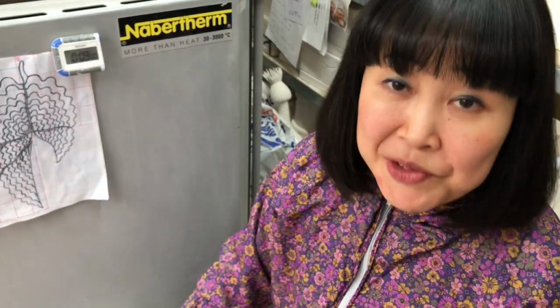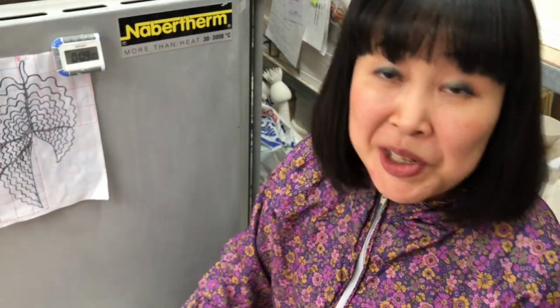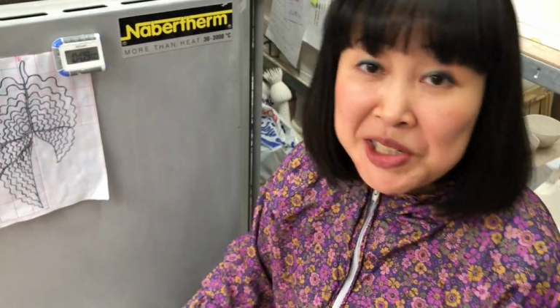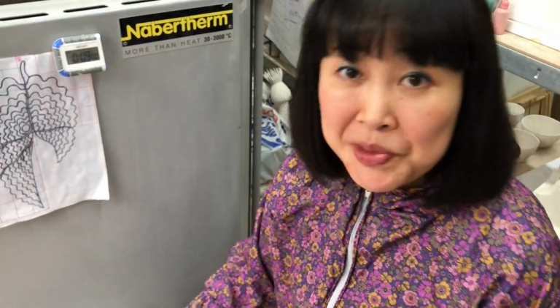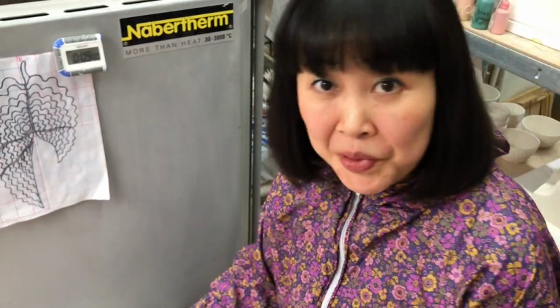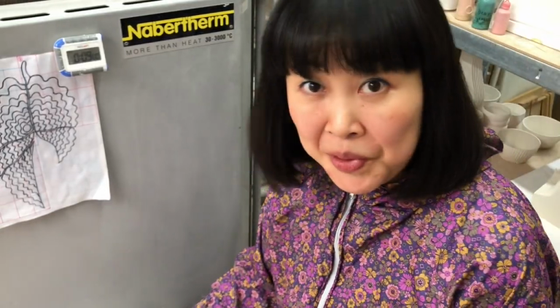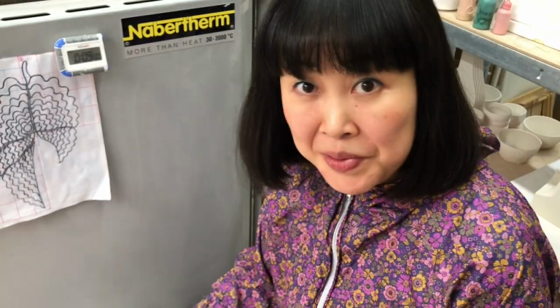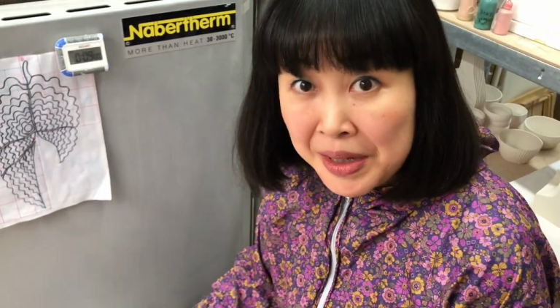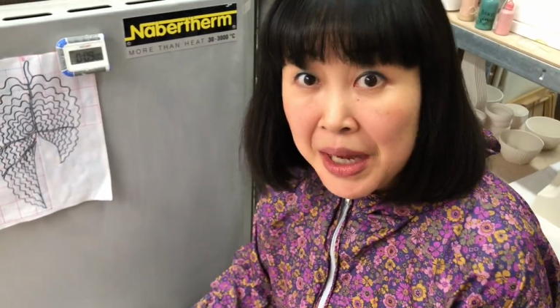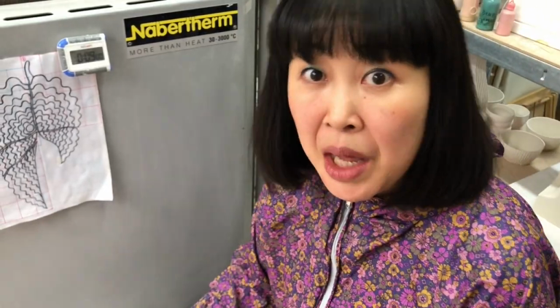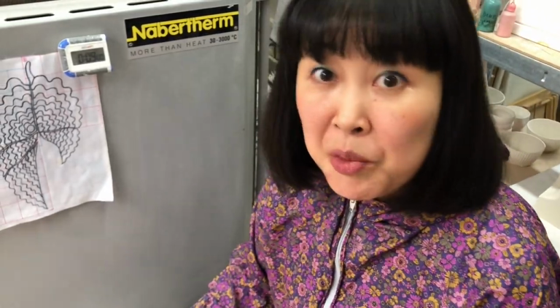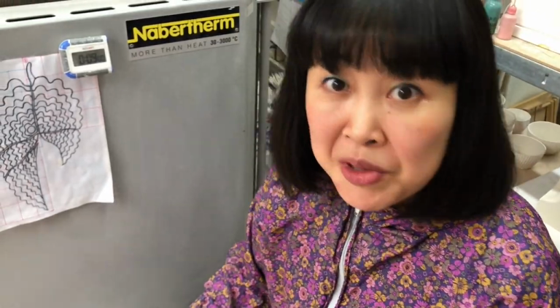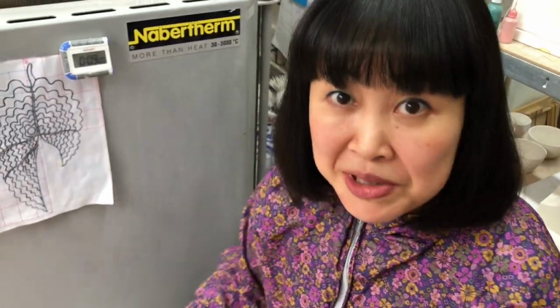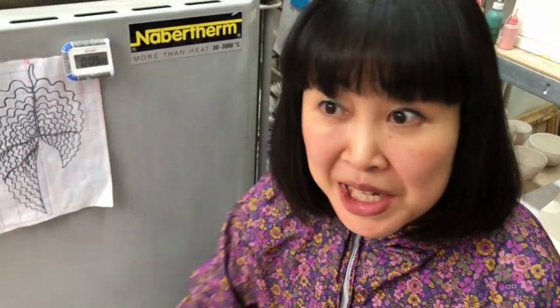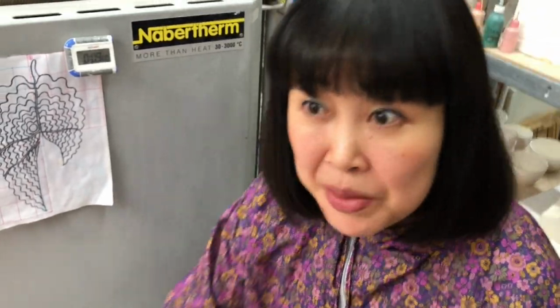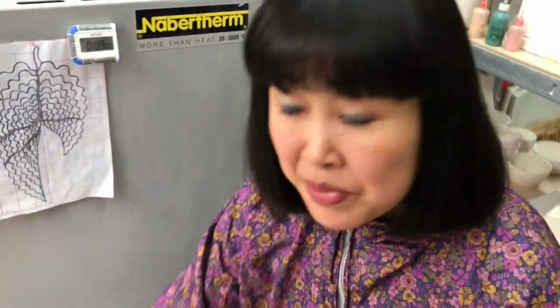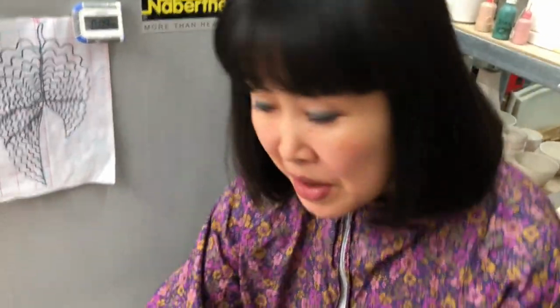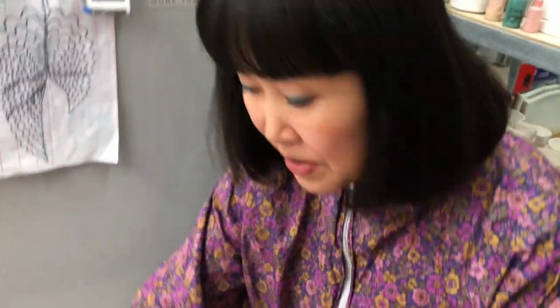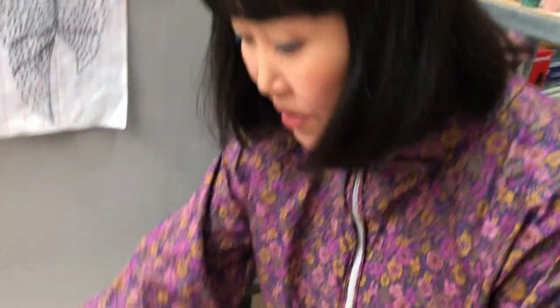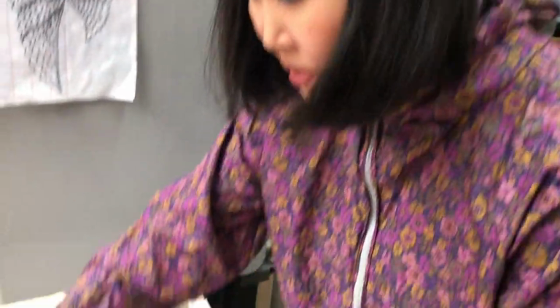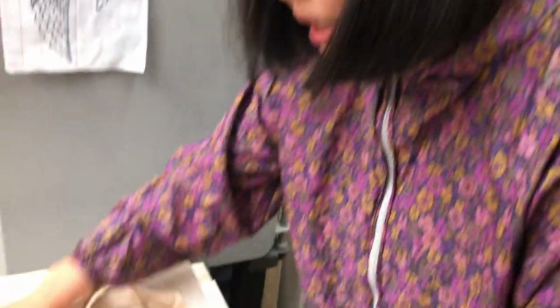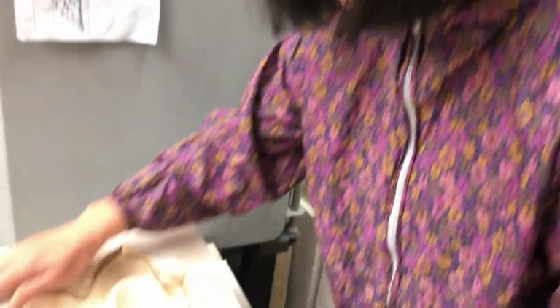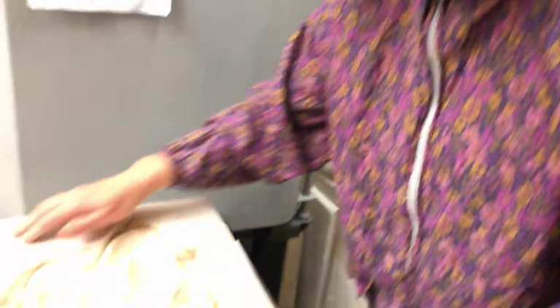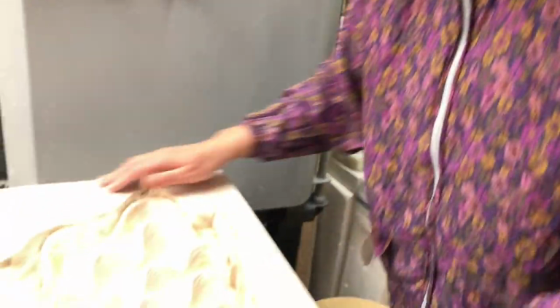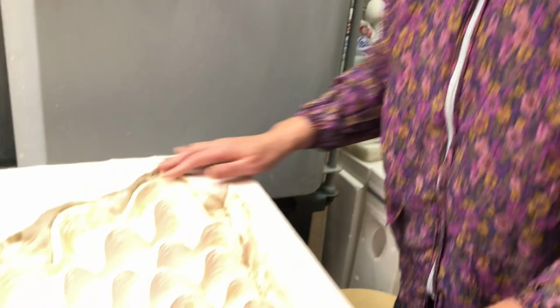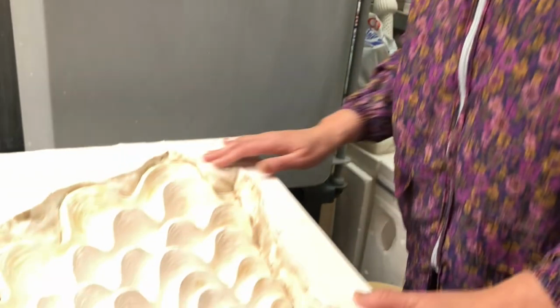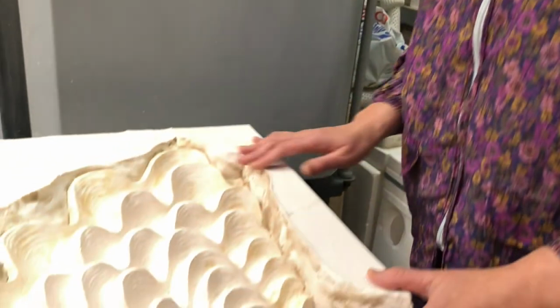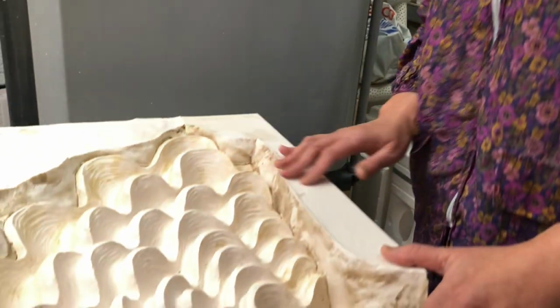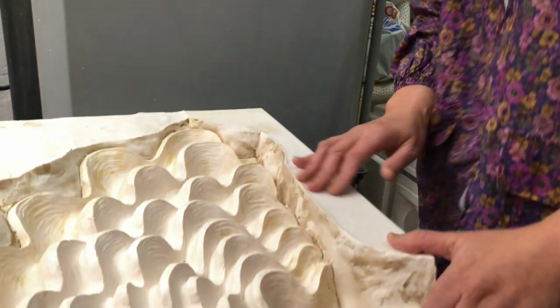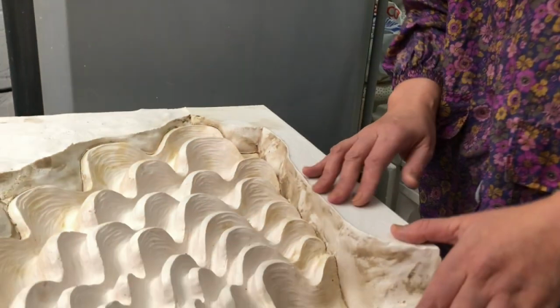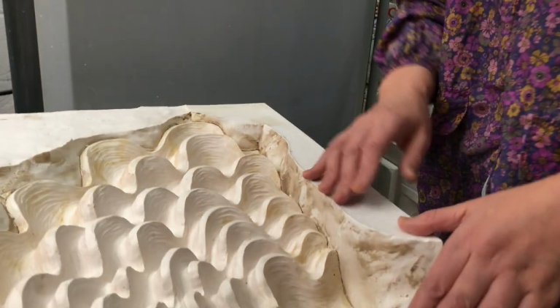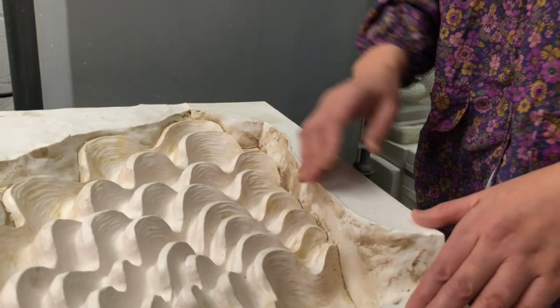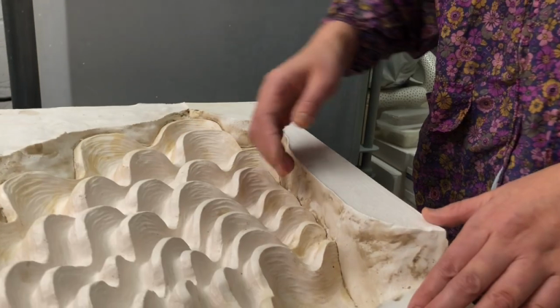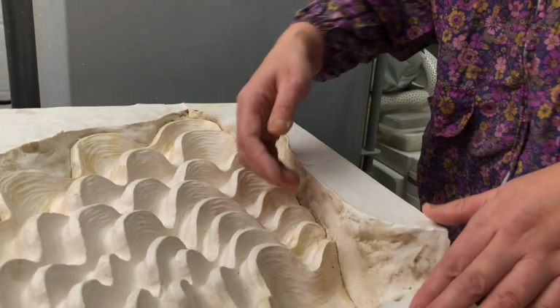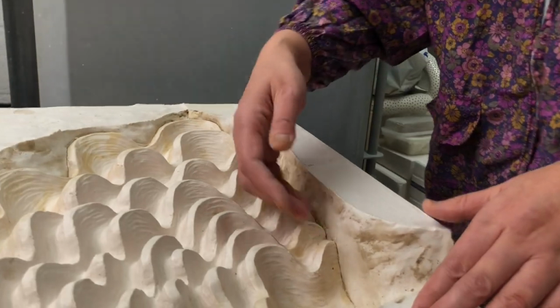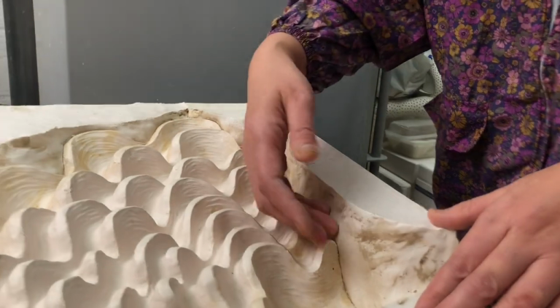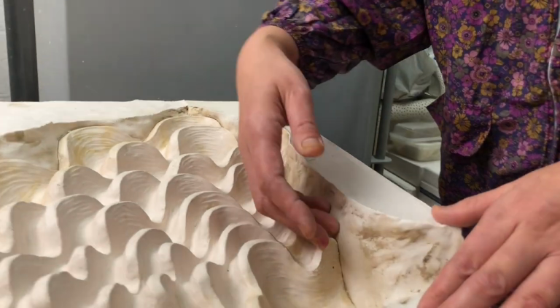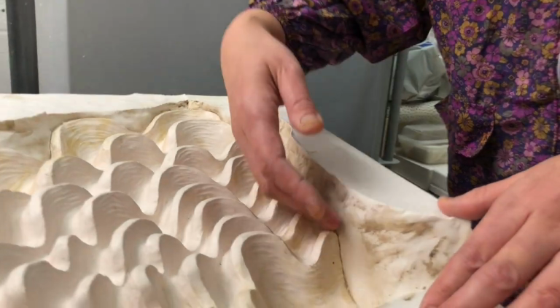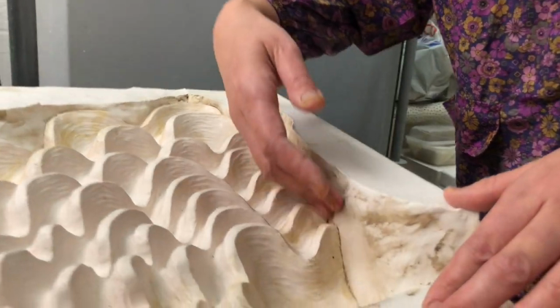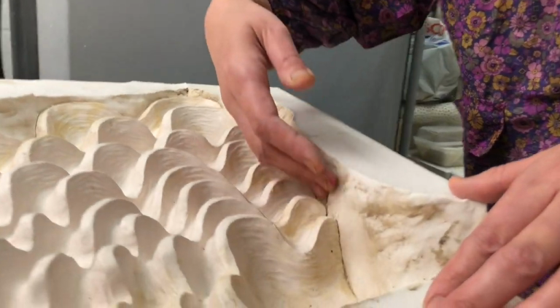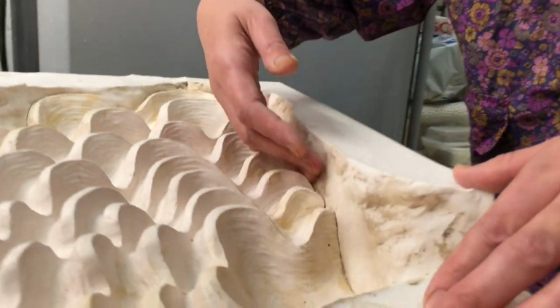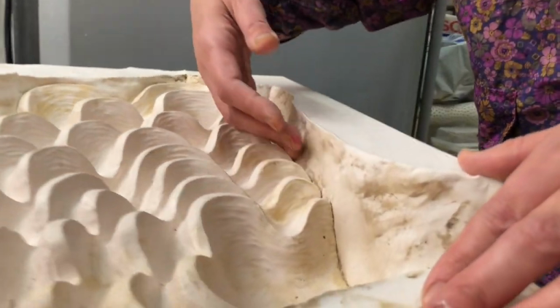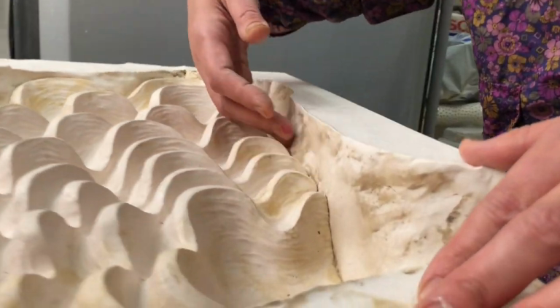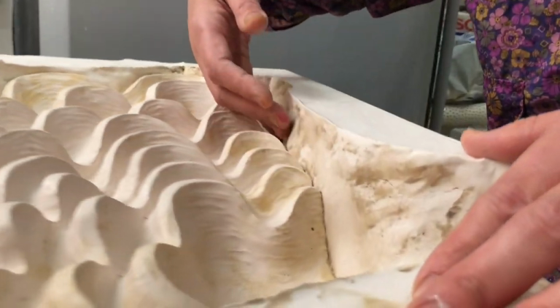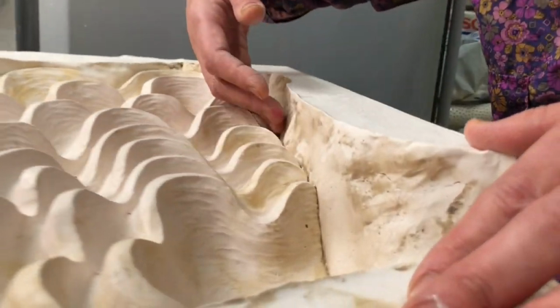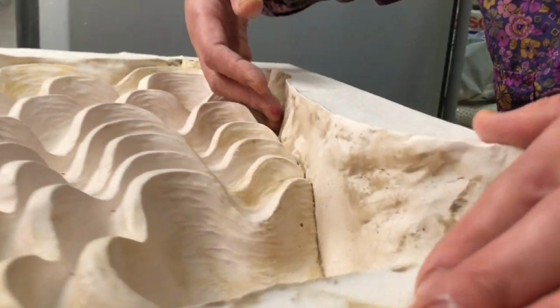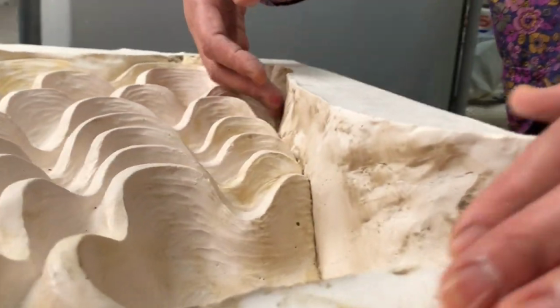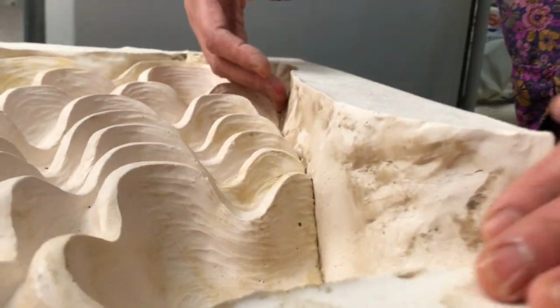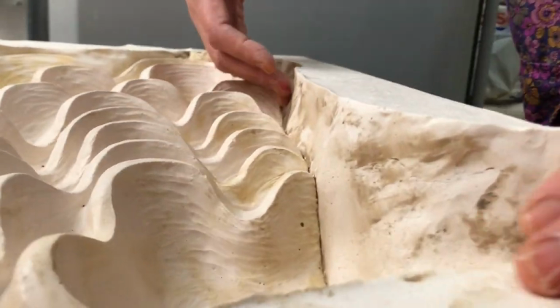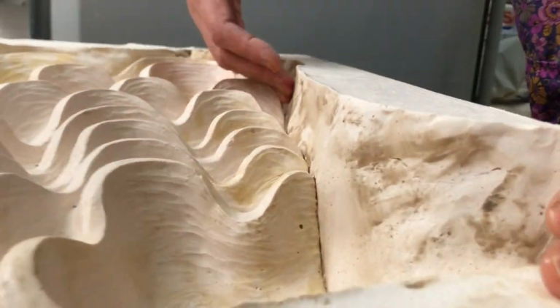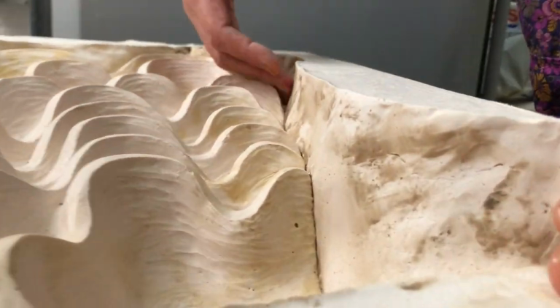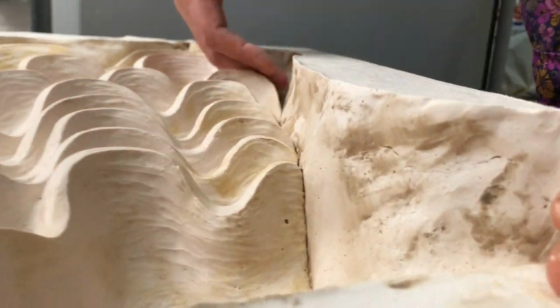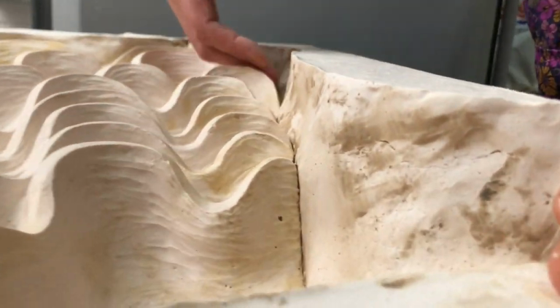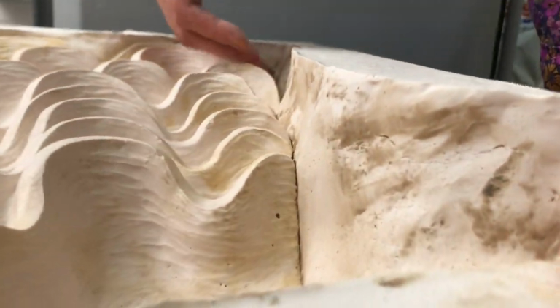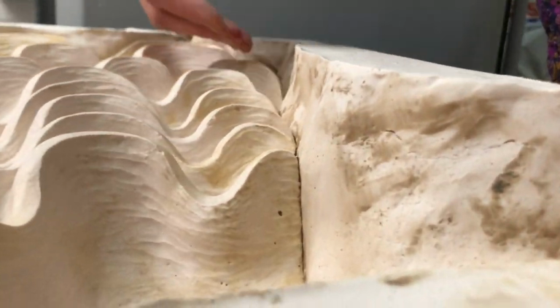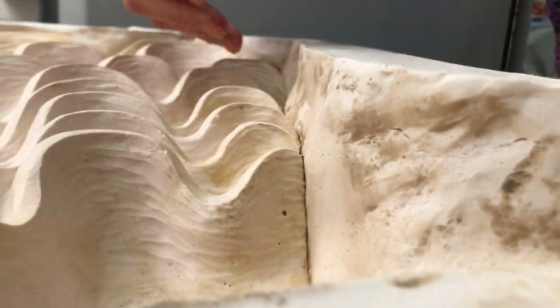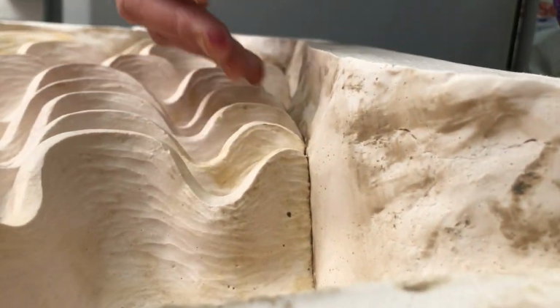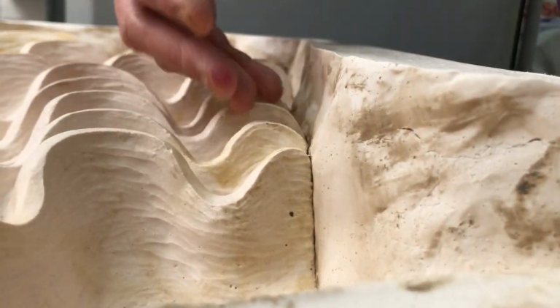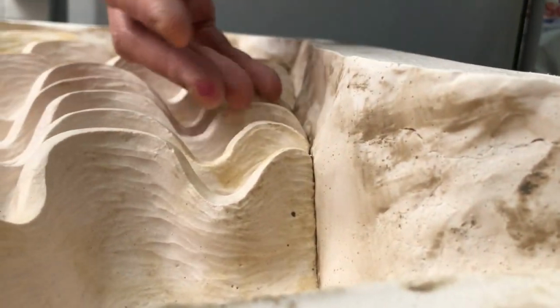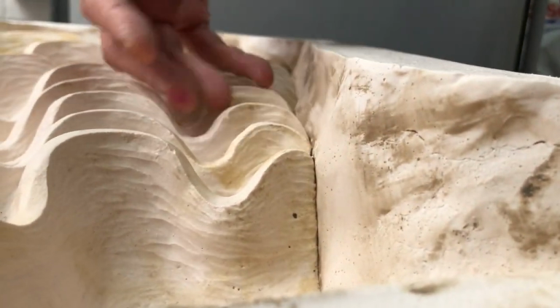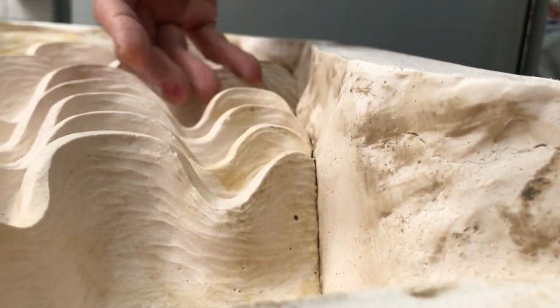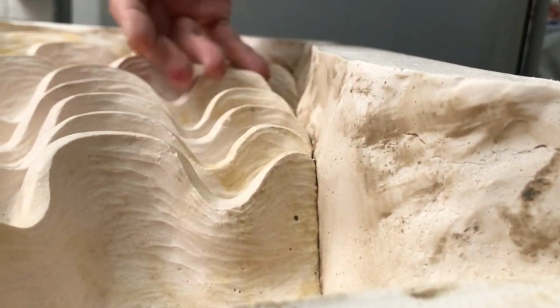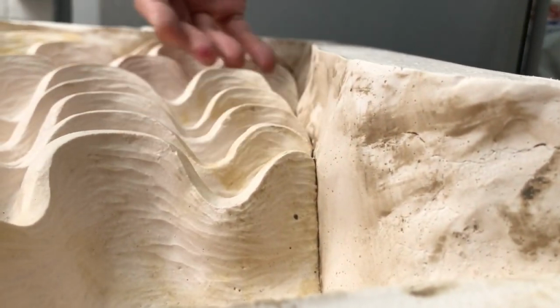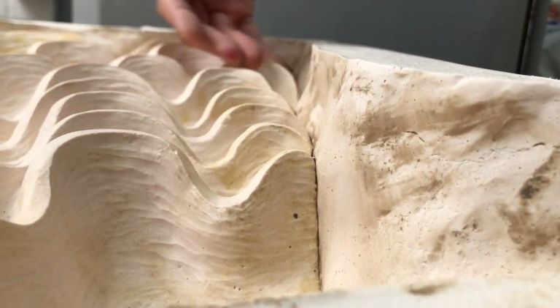First of all, I'm going to shave this side part into the same level as the edge of the model surface. Okay, let's do this.